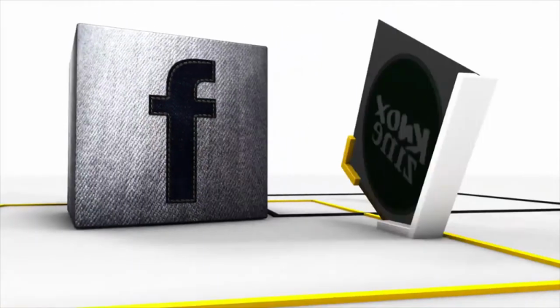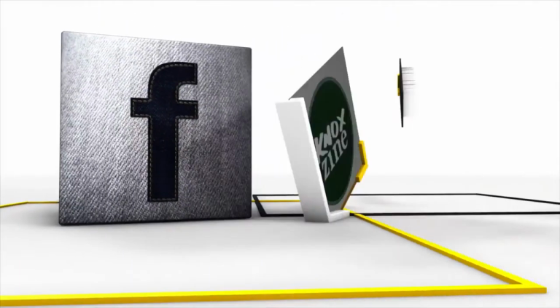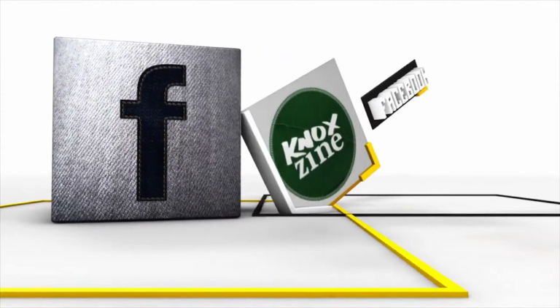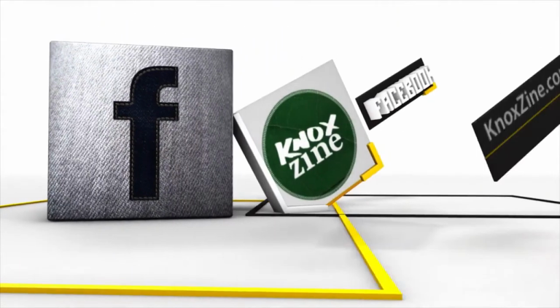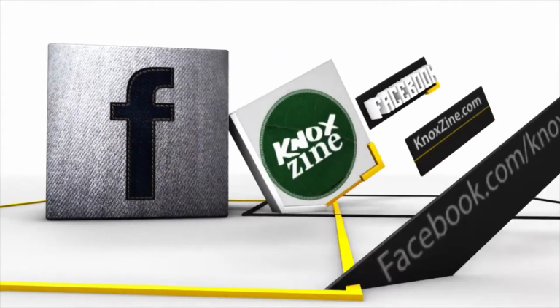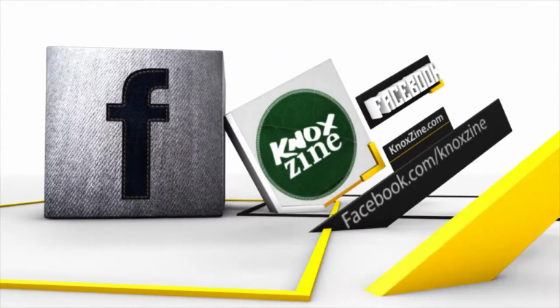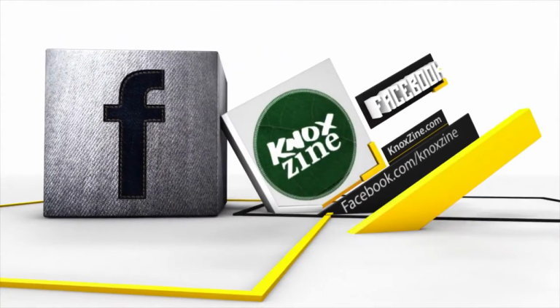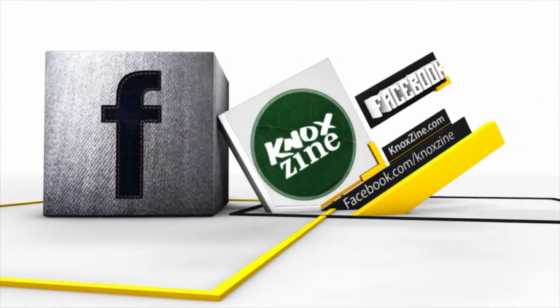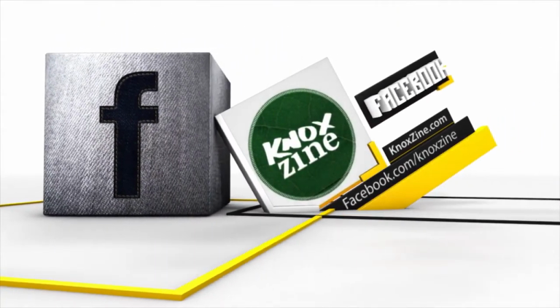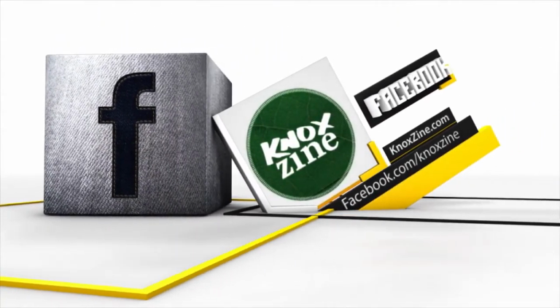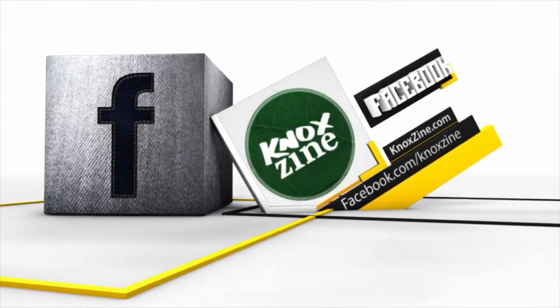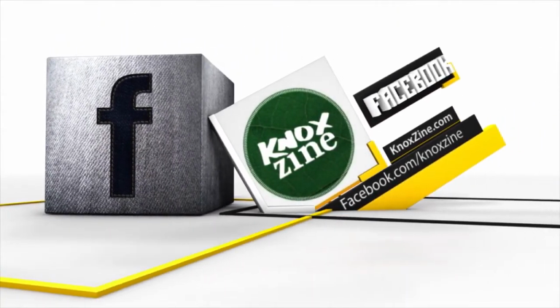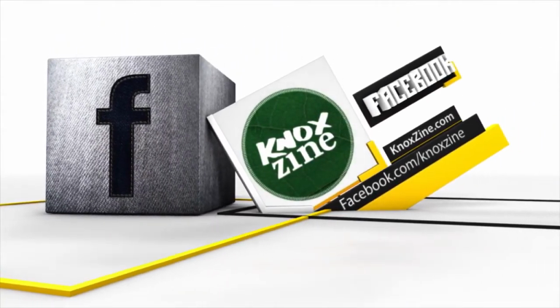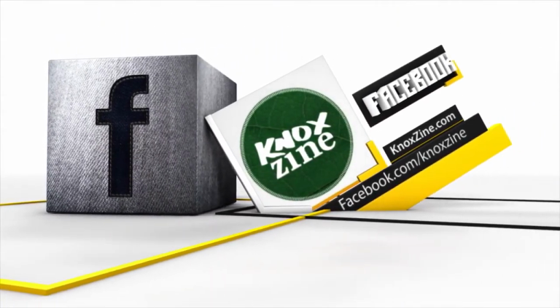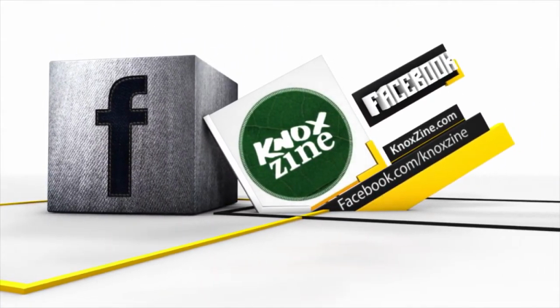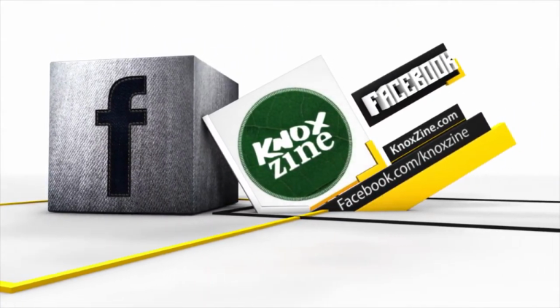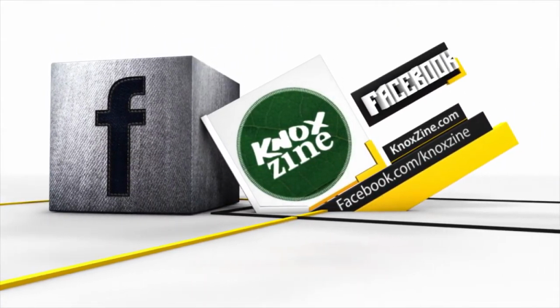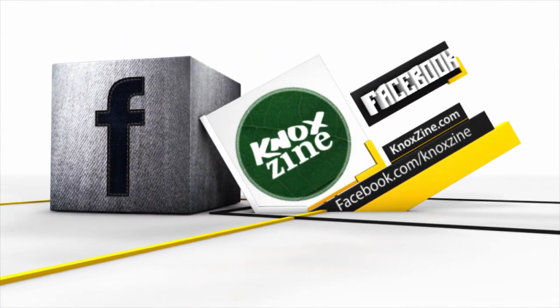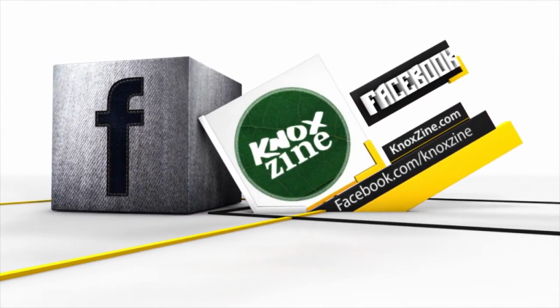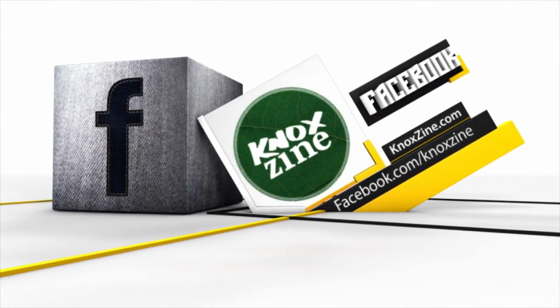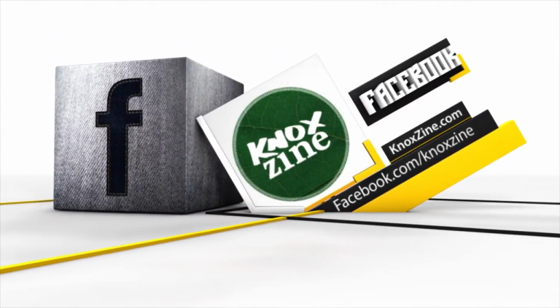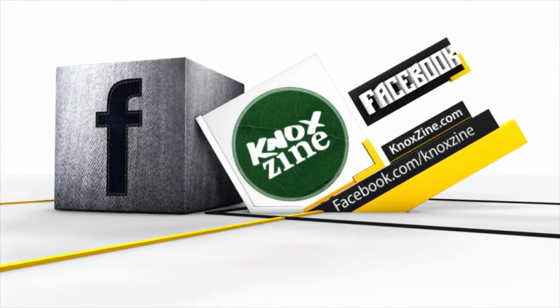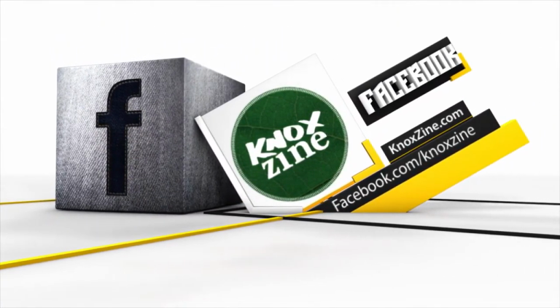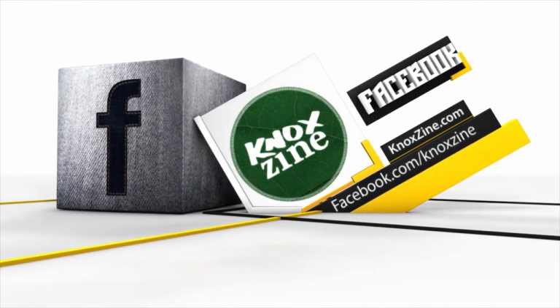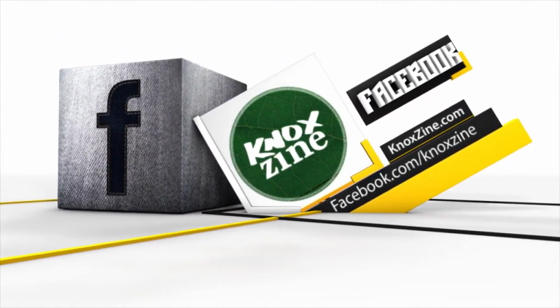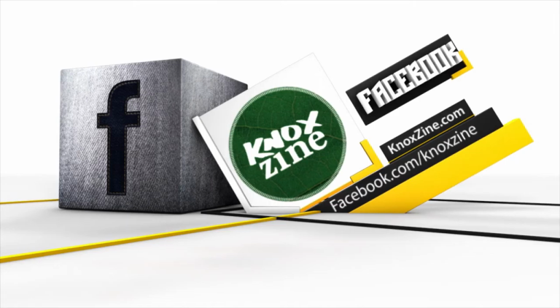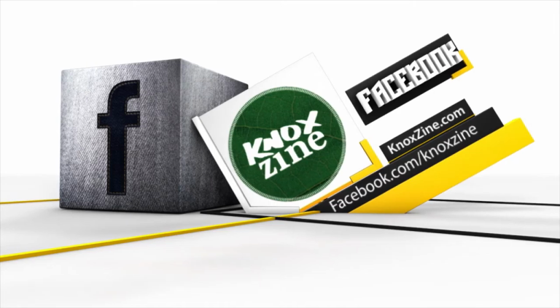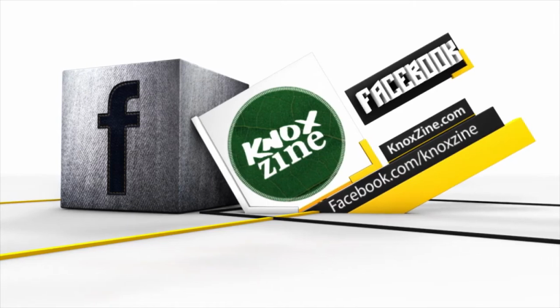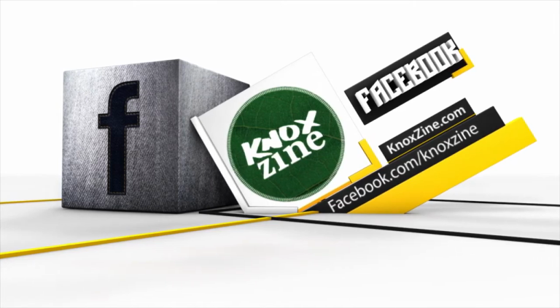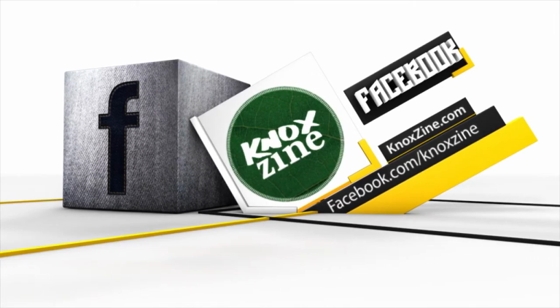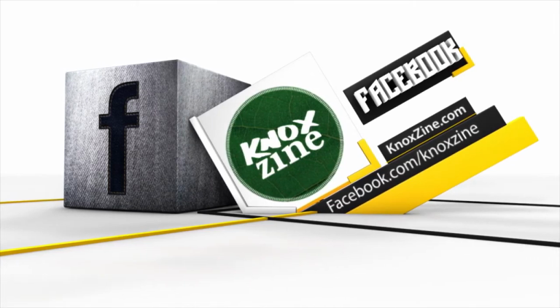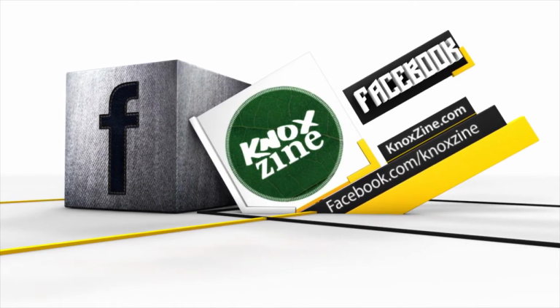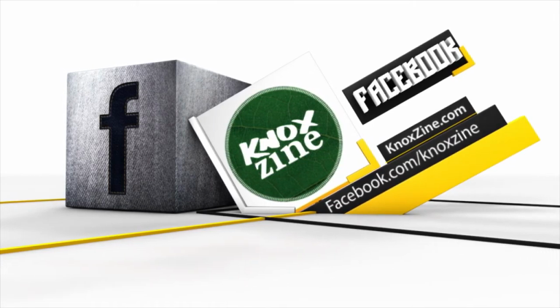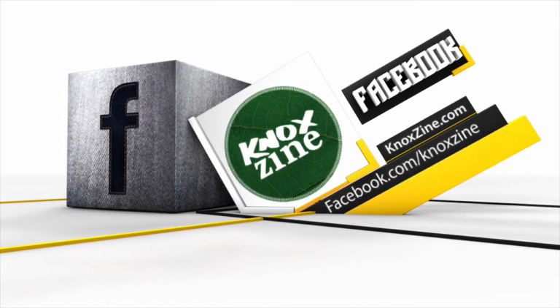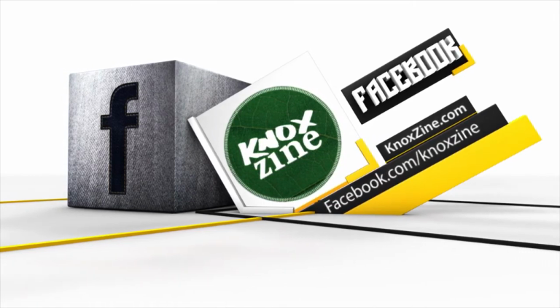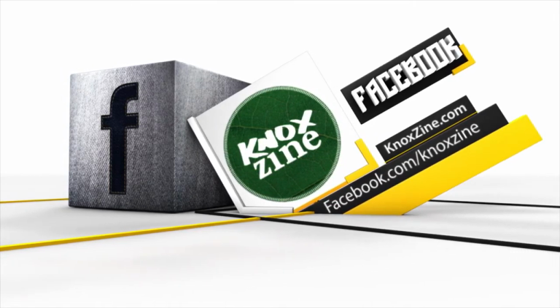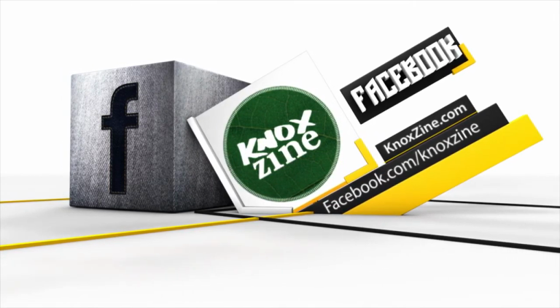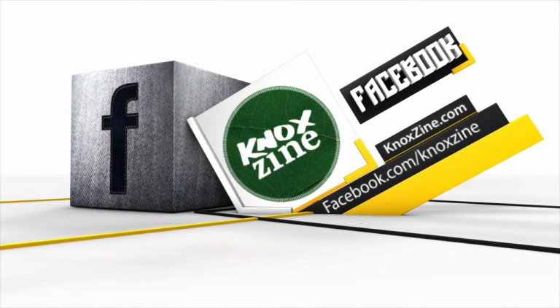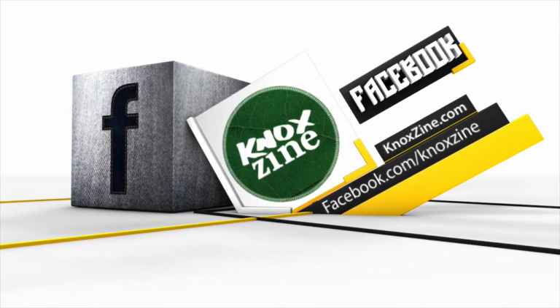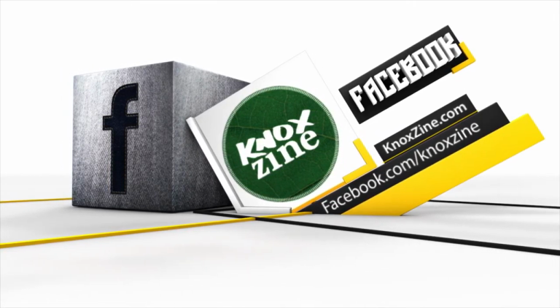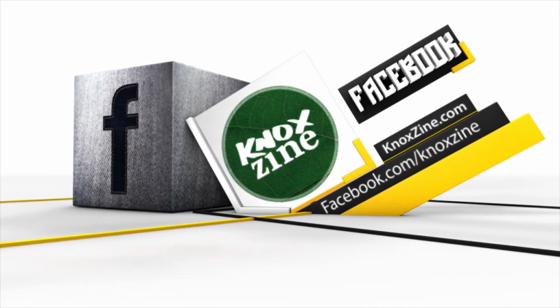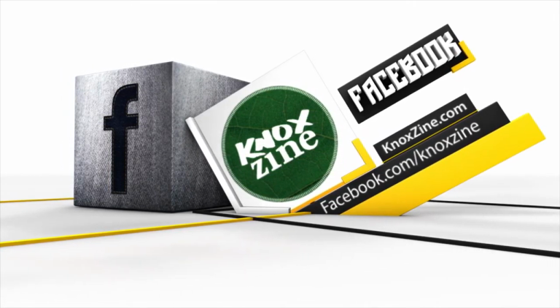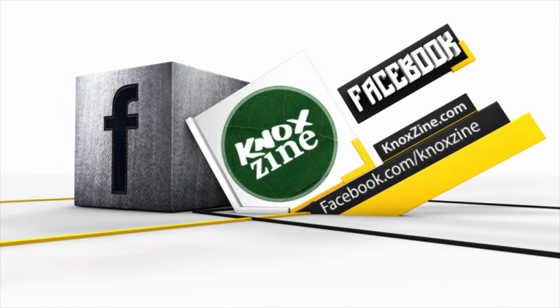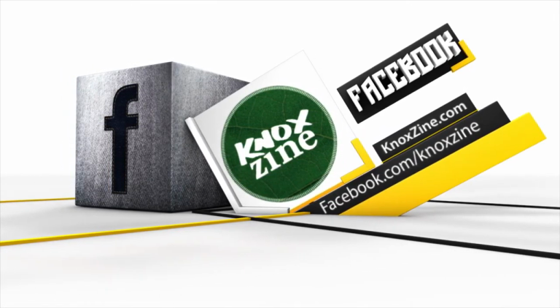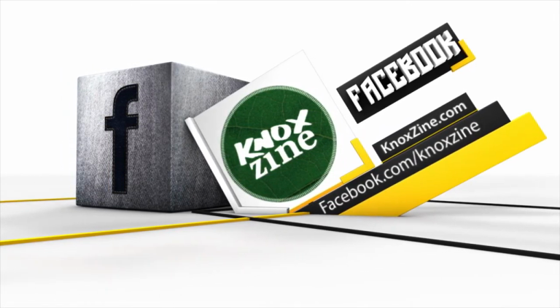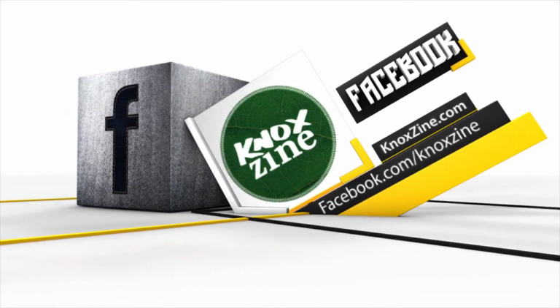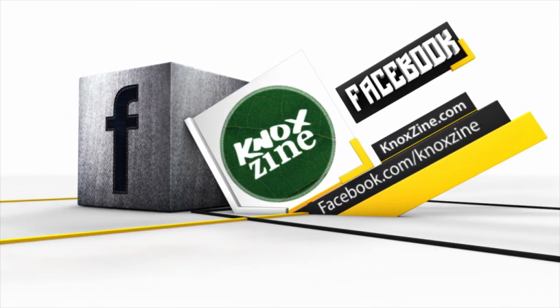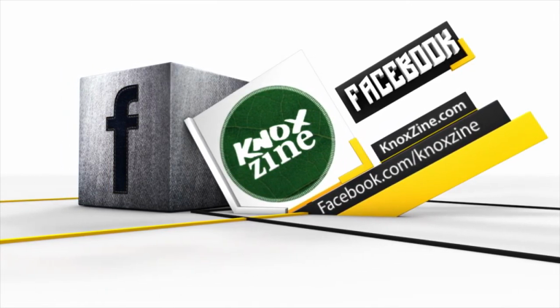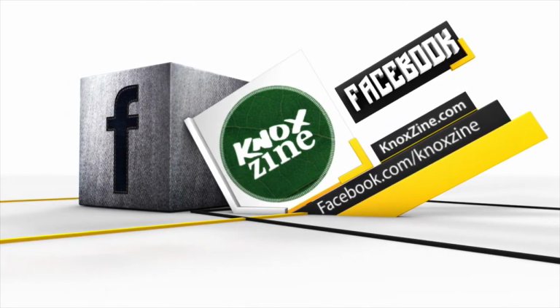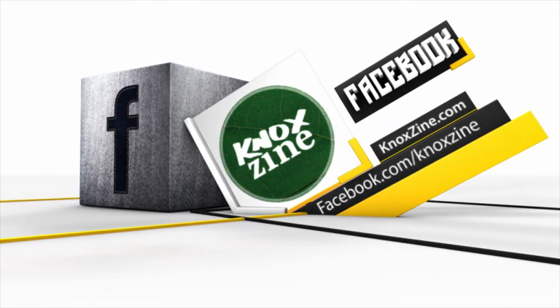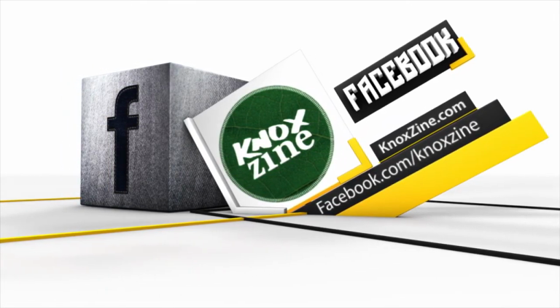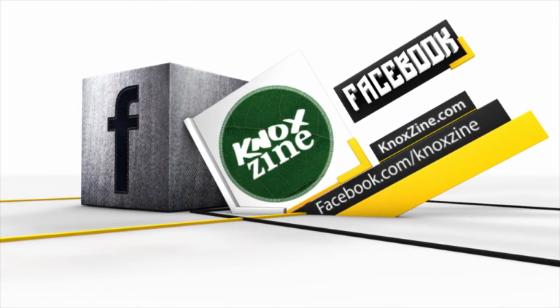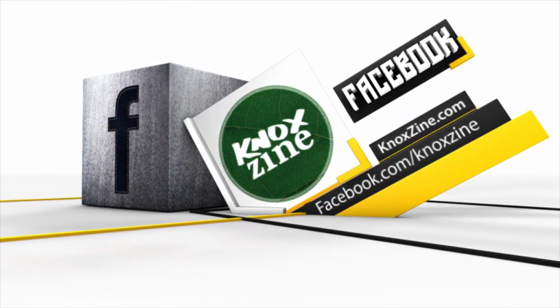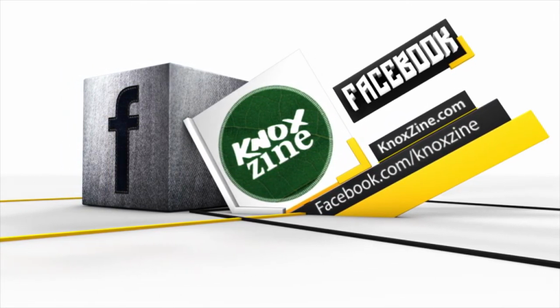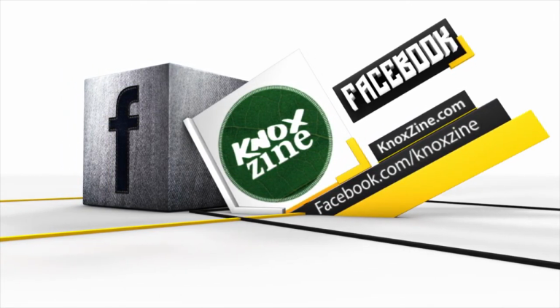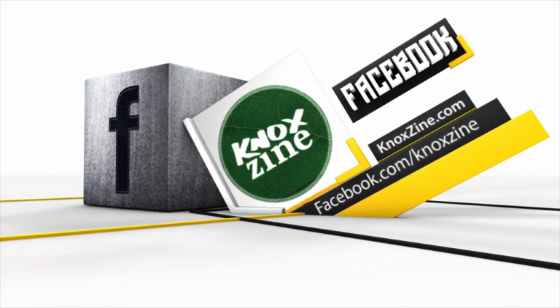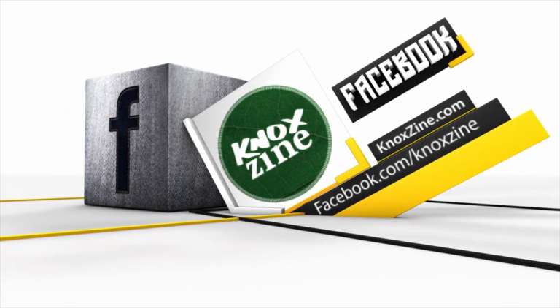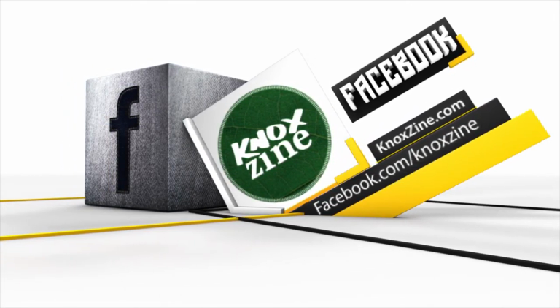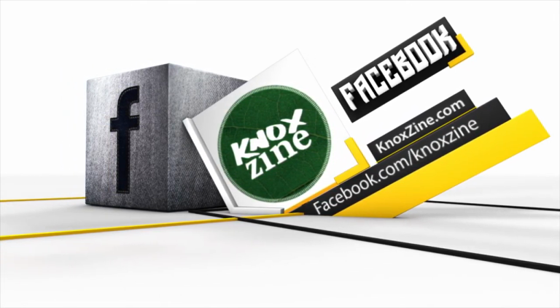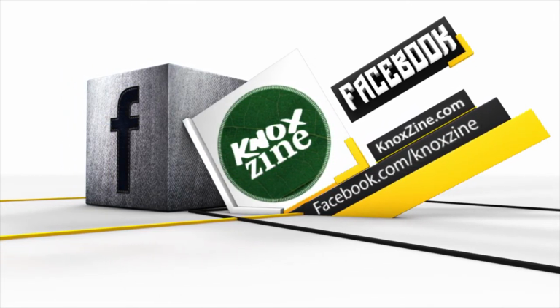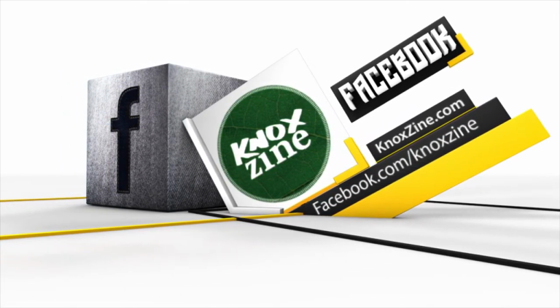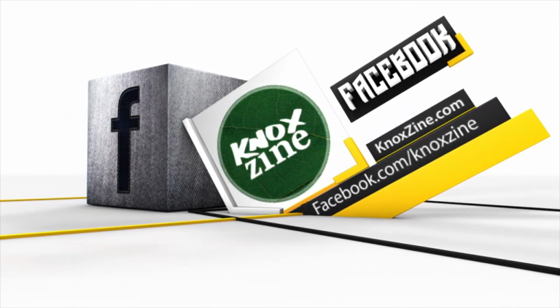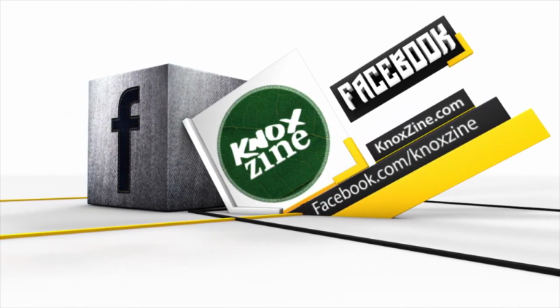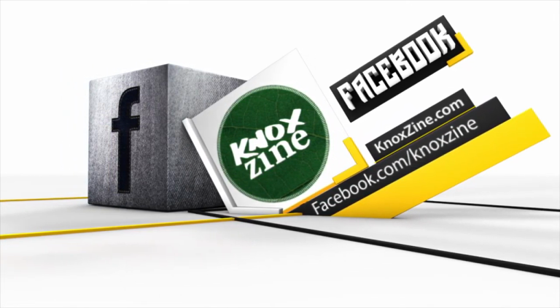Can't get enough Noxine? Follow us on Facebook at facebook.com/Noxine for news and special offers.